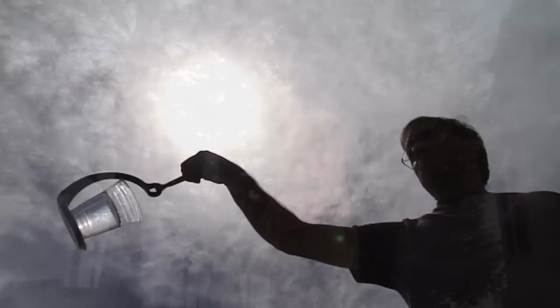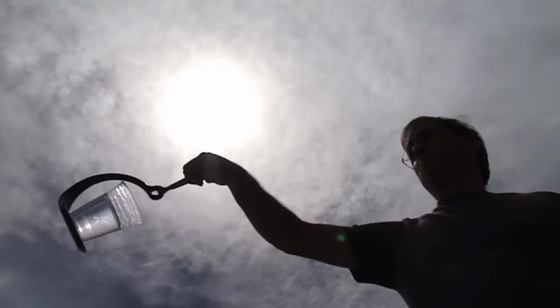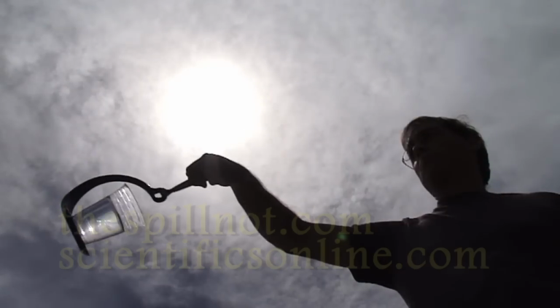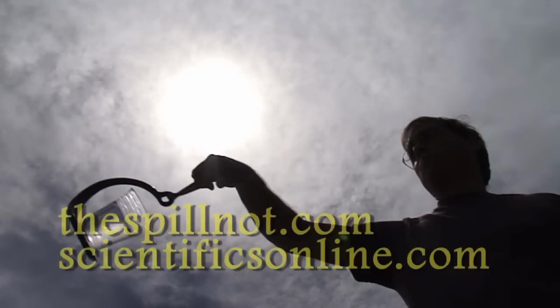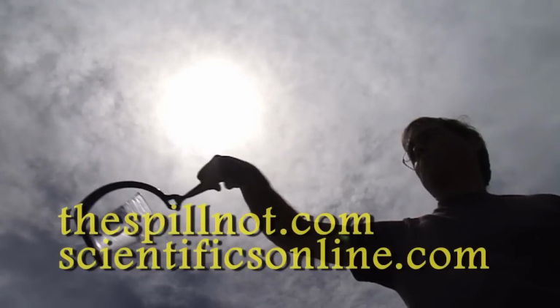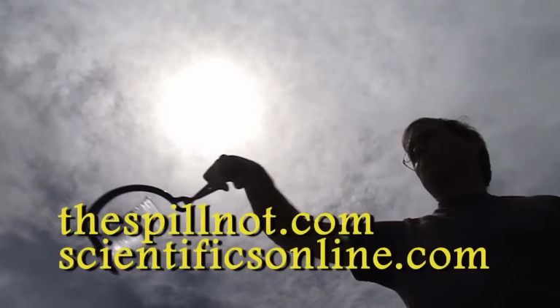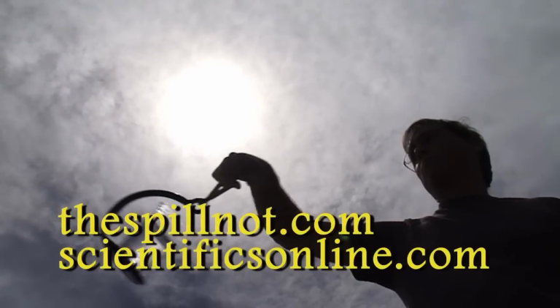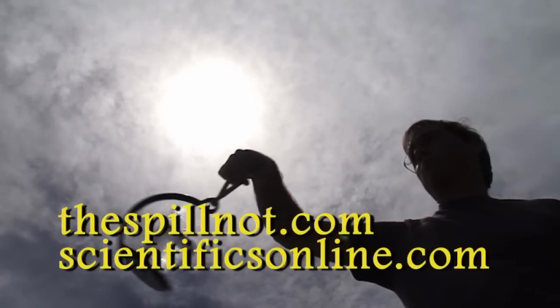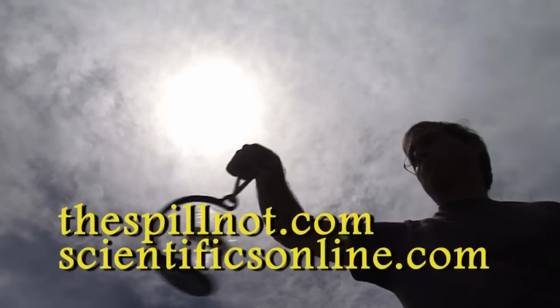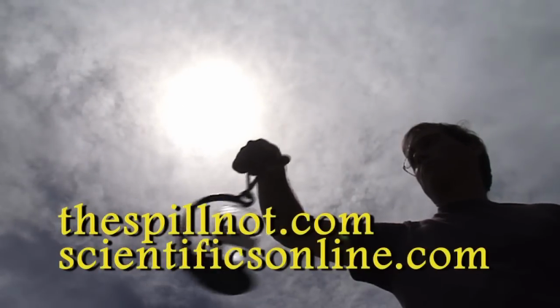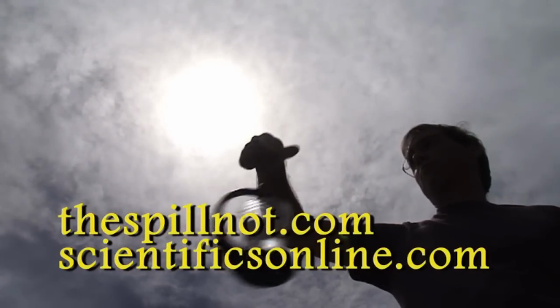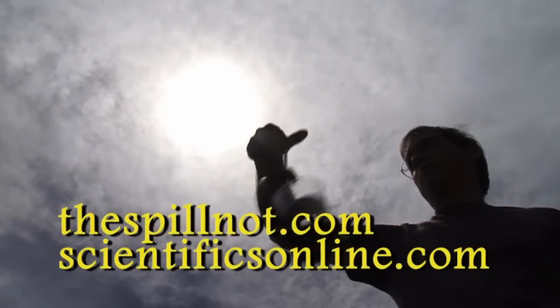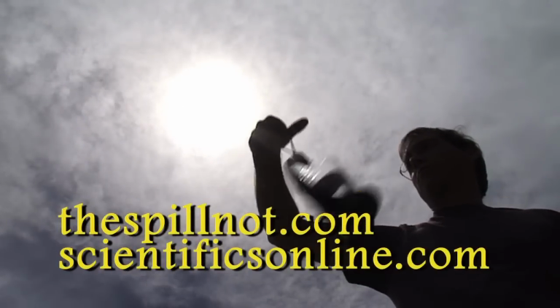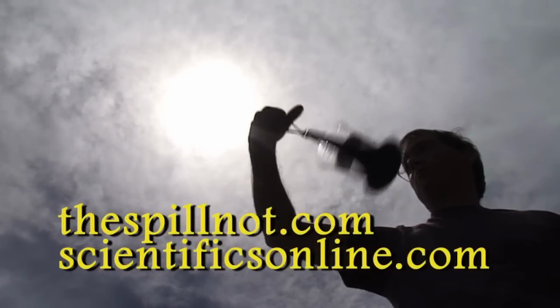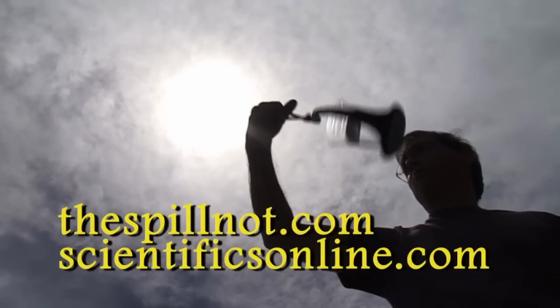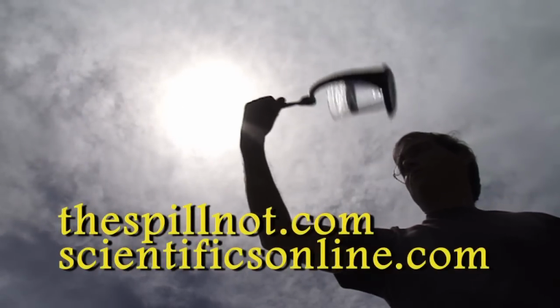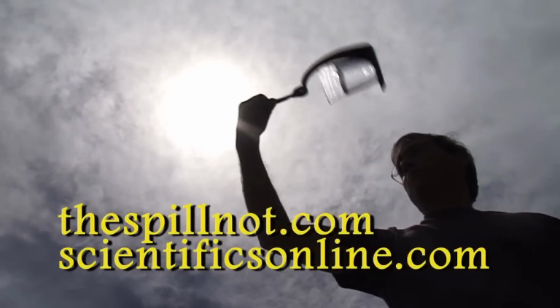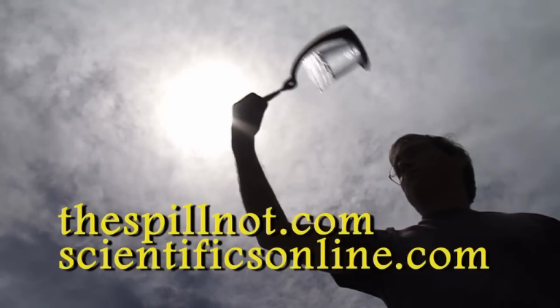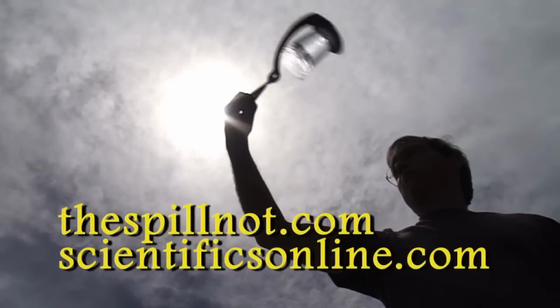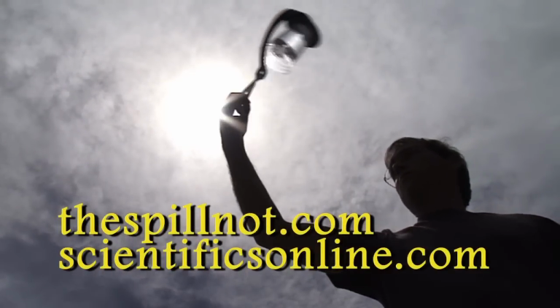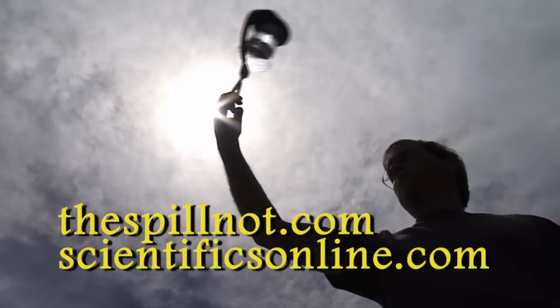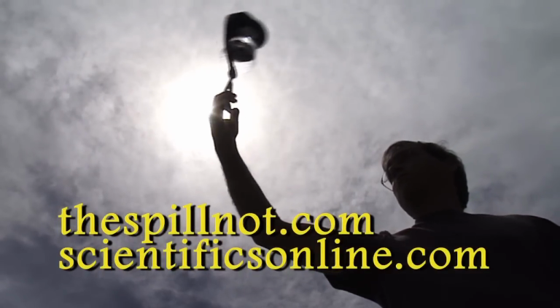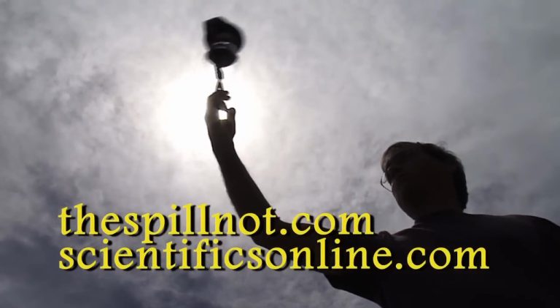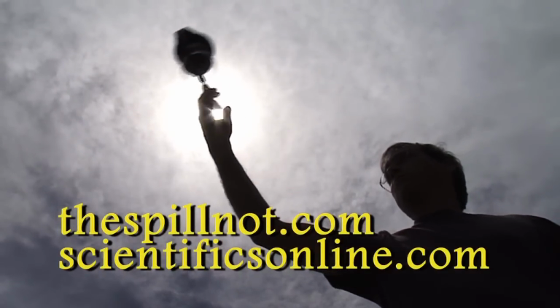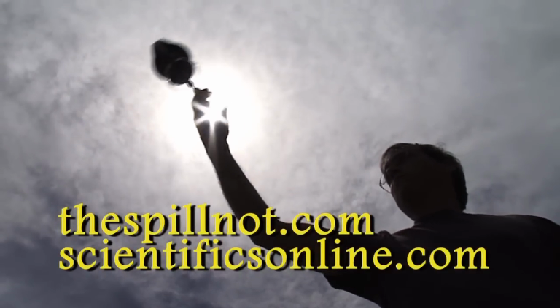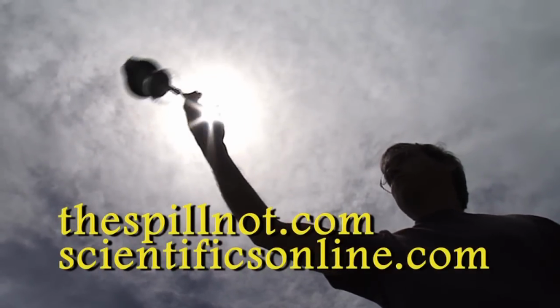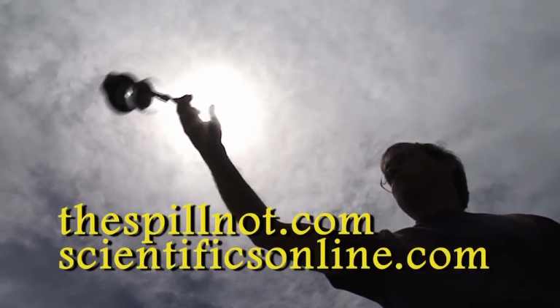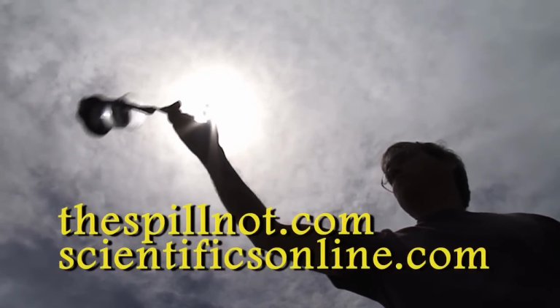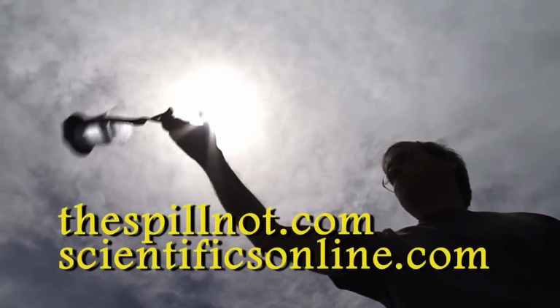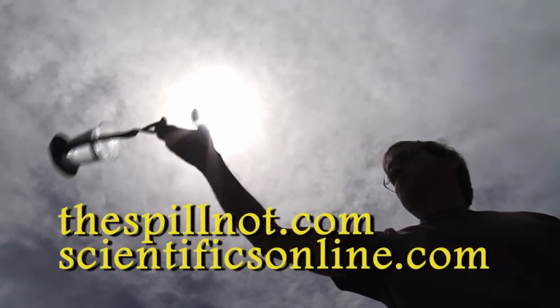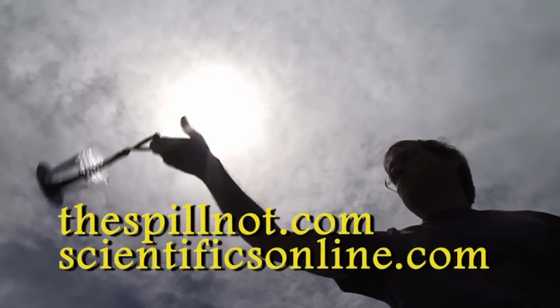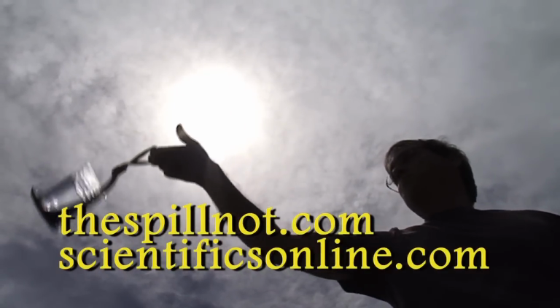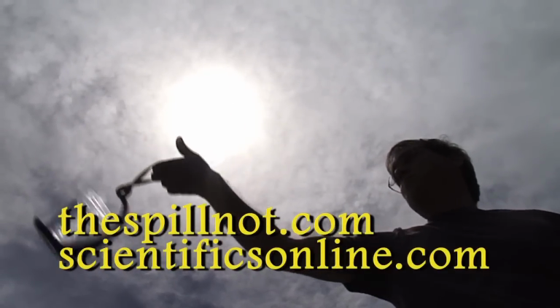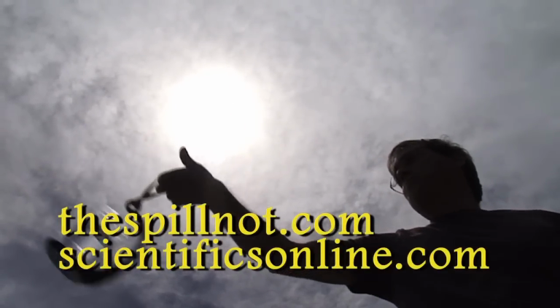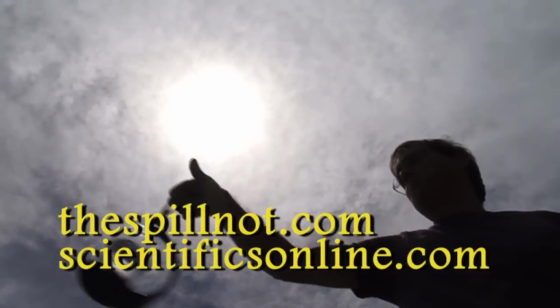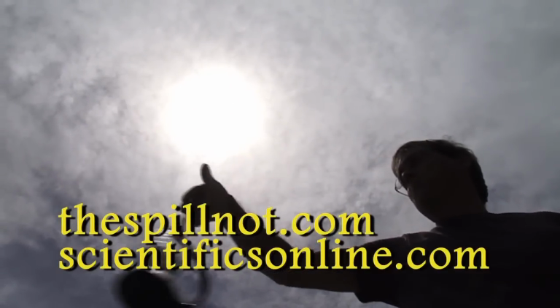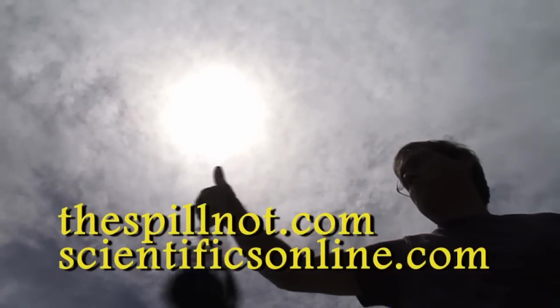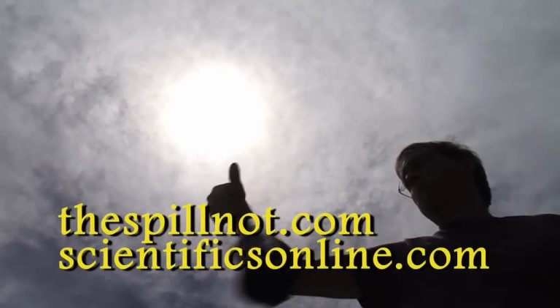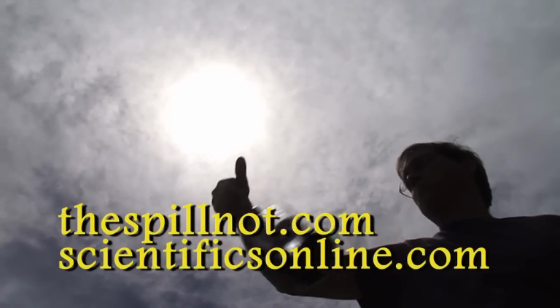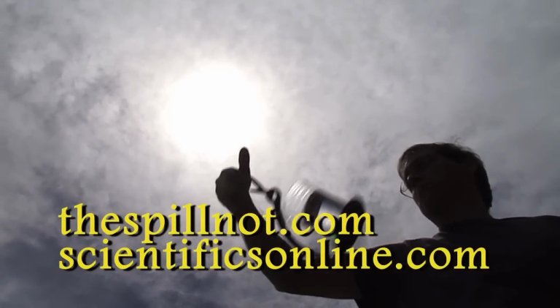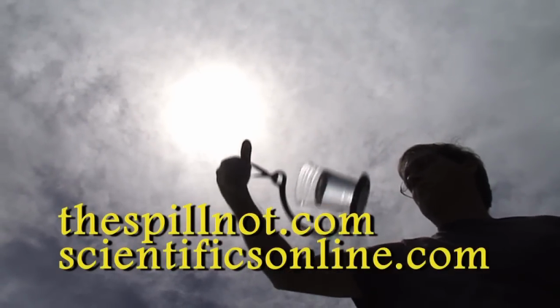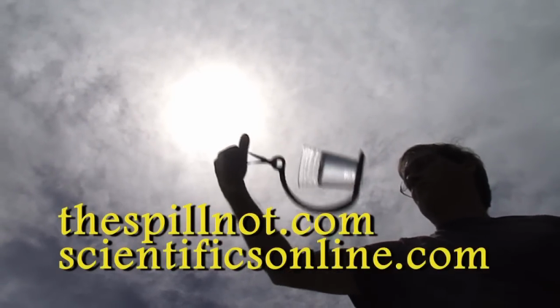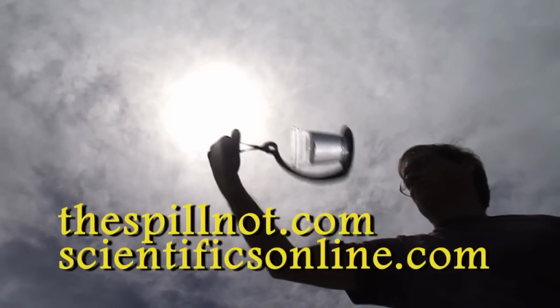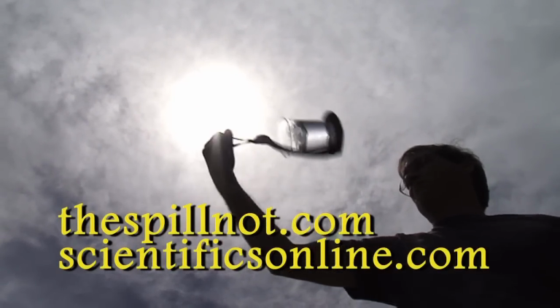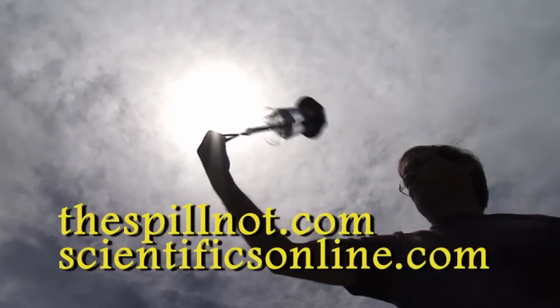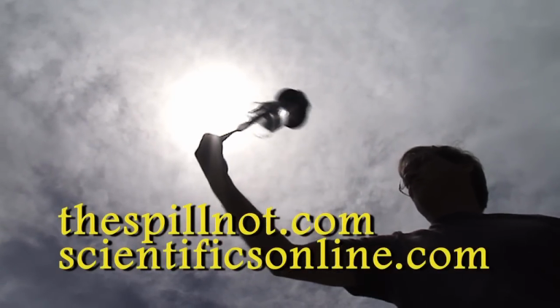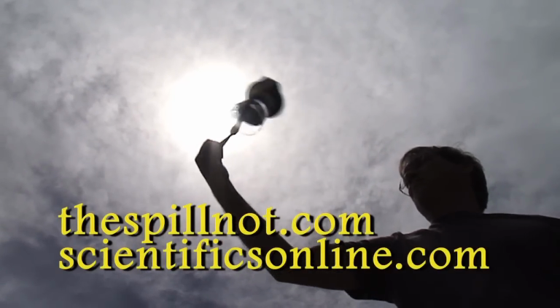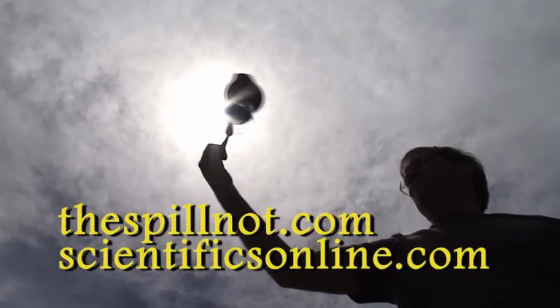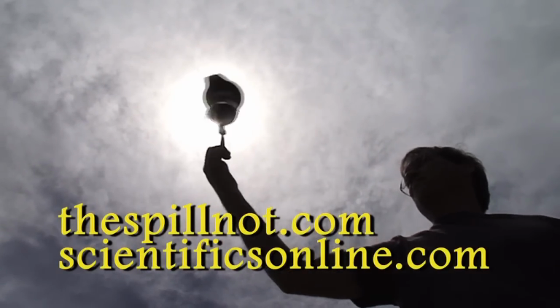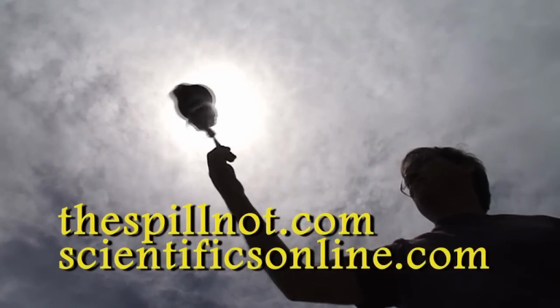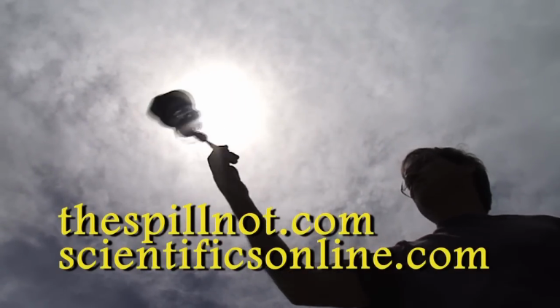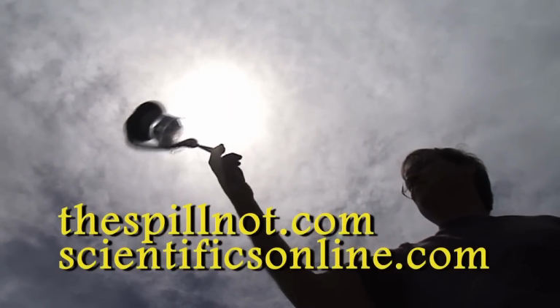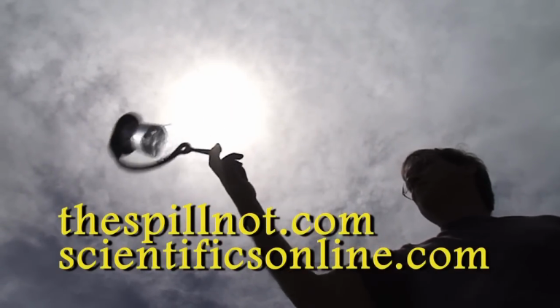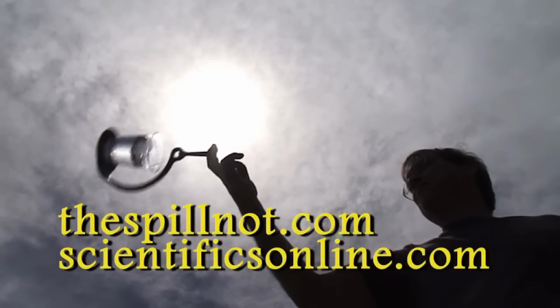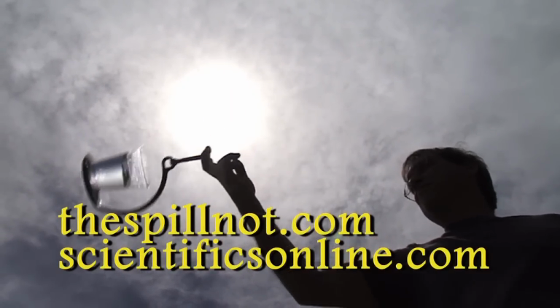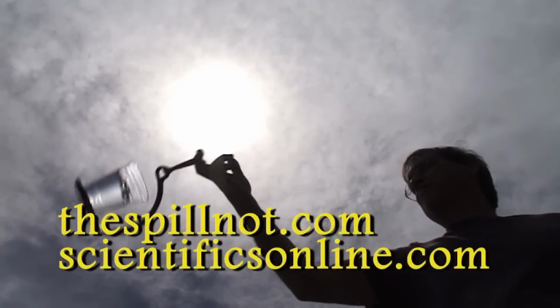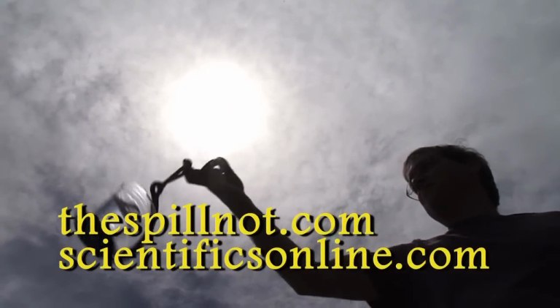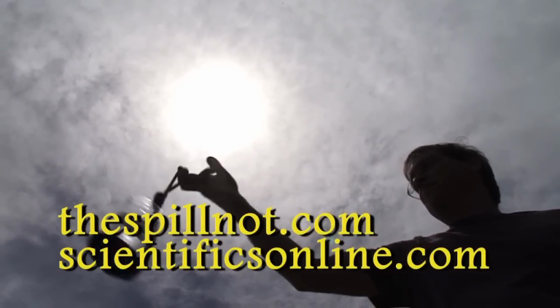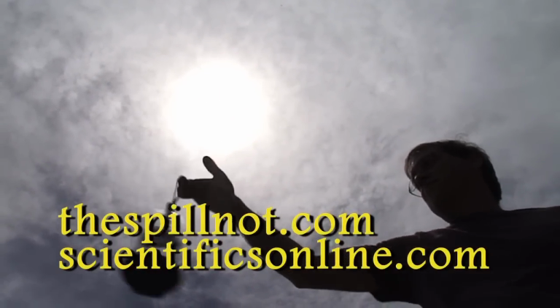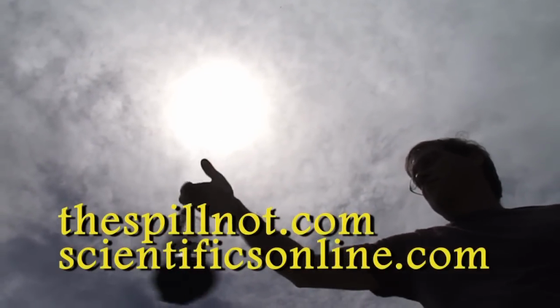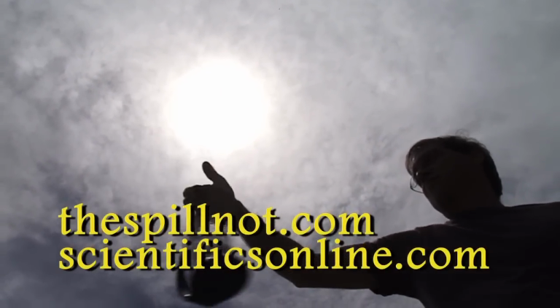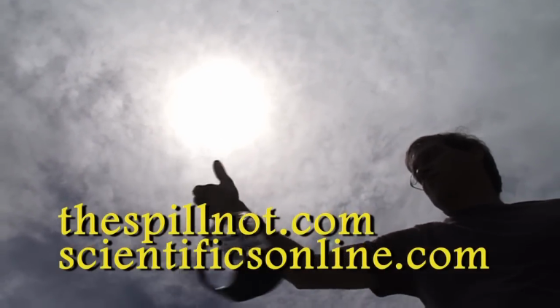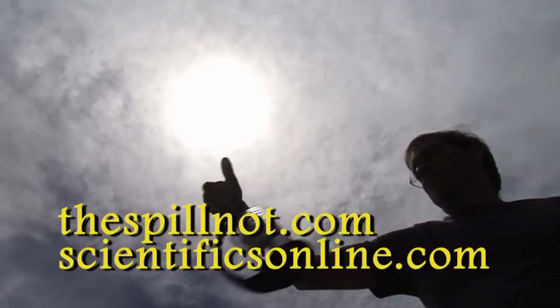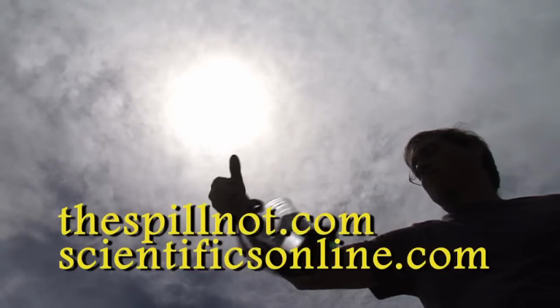Get yours today and one for a friend at thespillknot.com or at Scientific Online at scientificsonline.com.